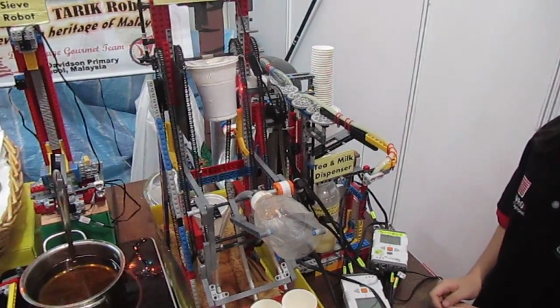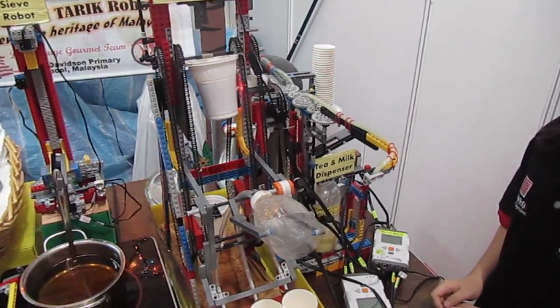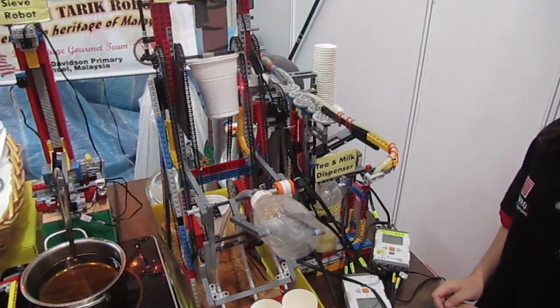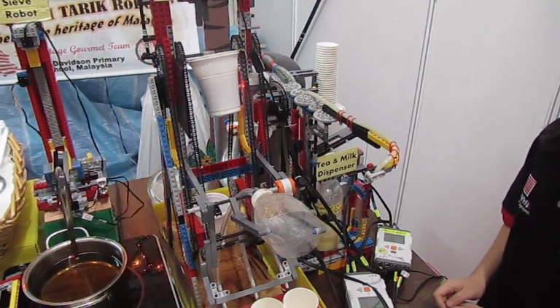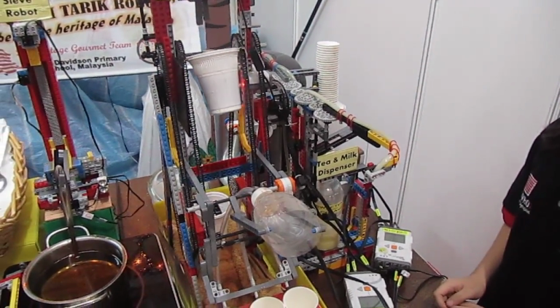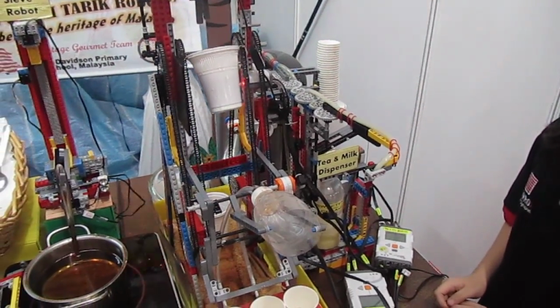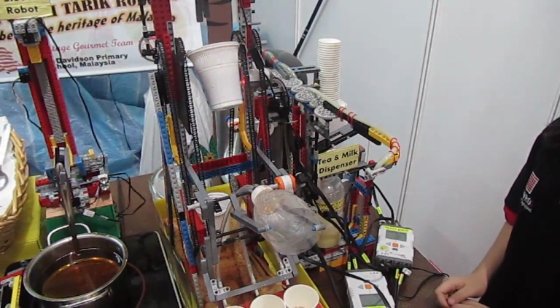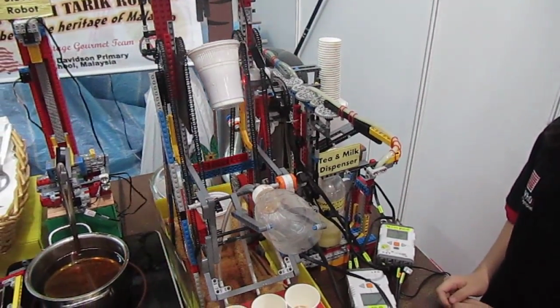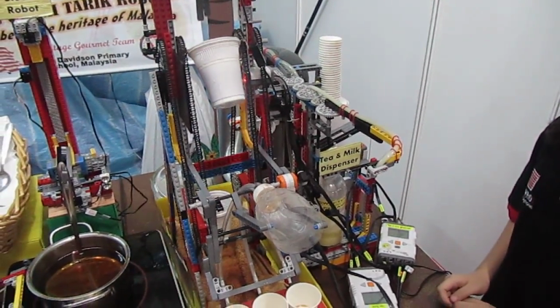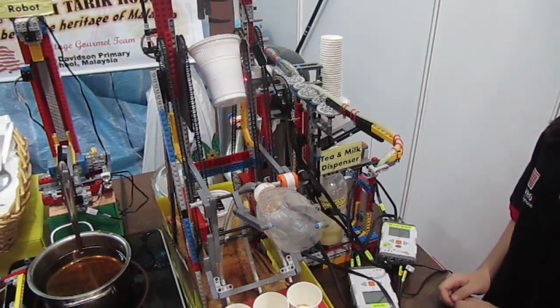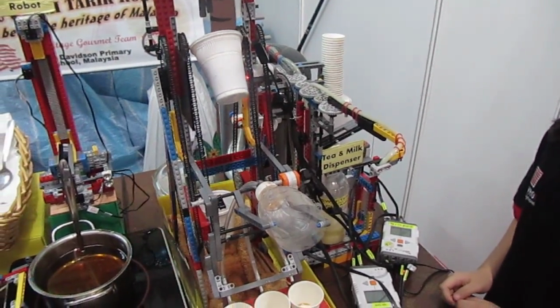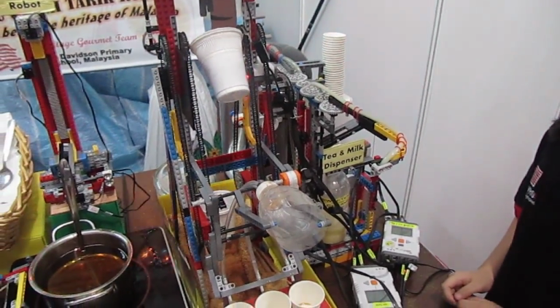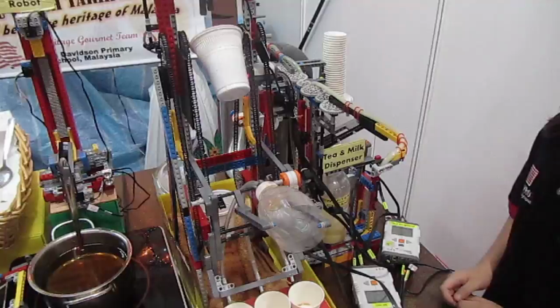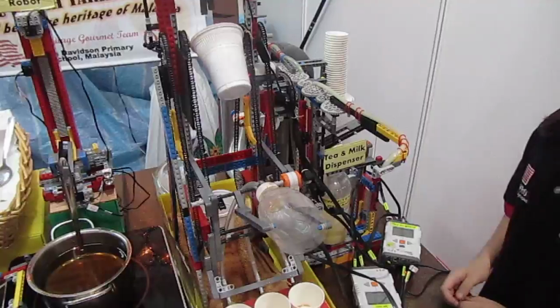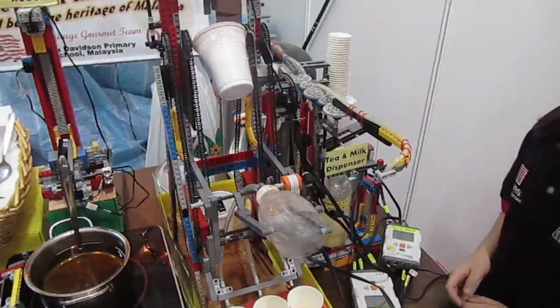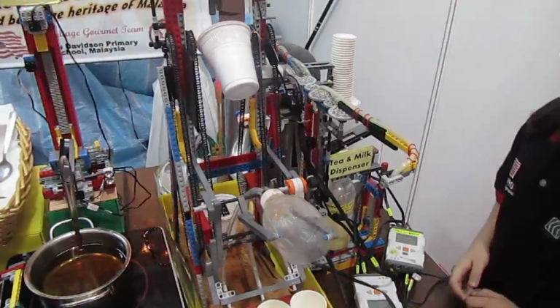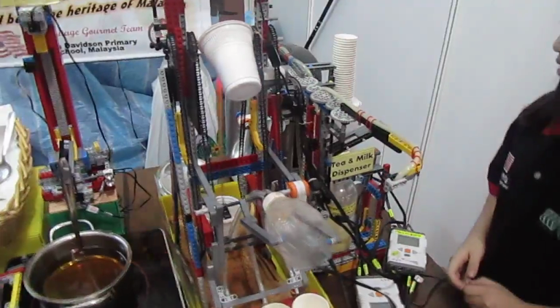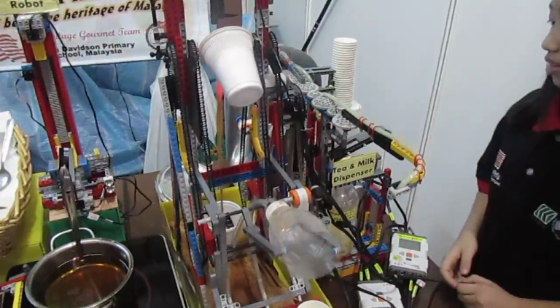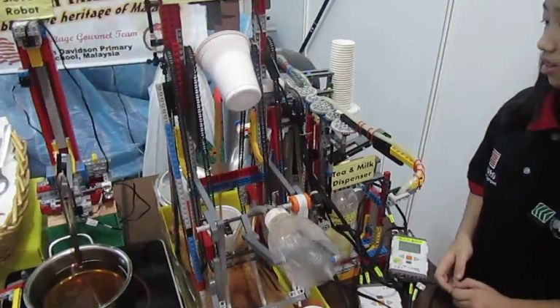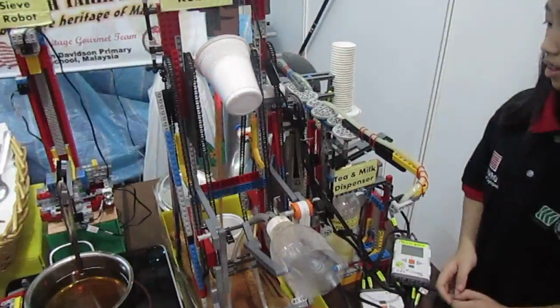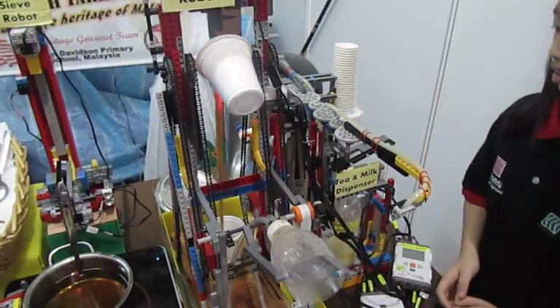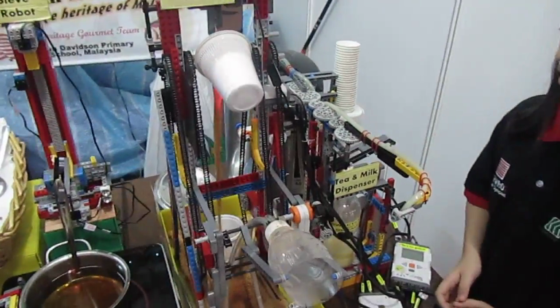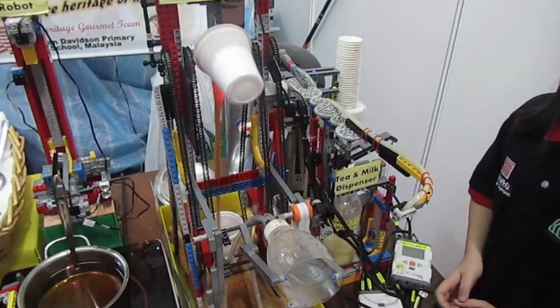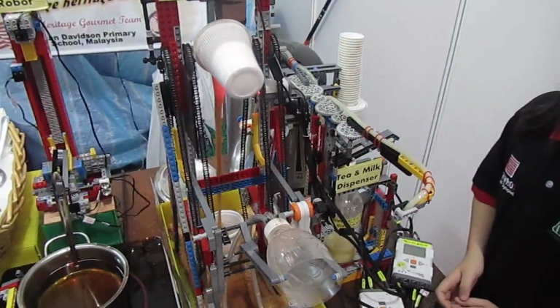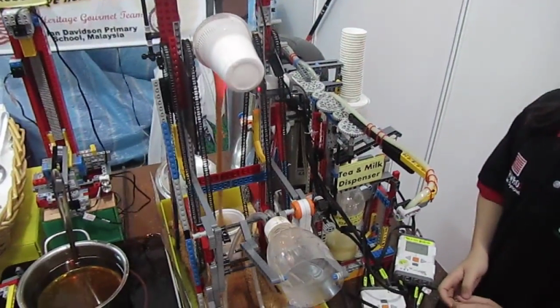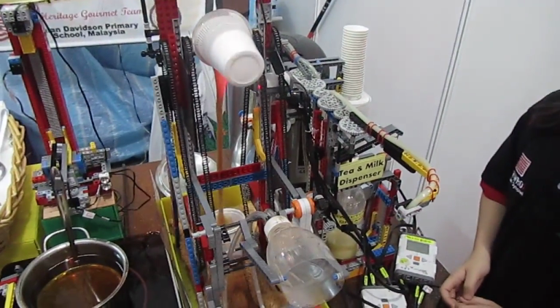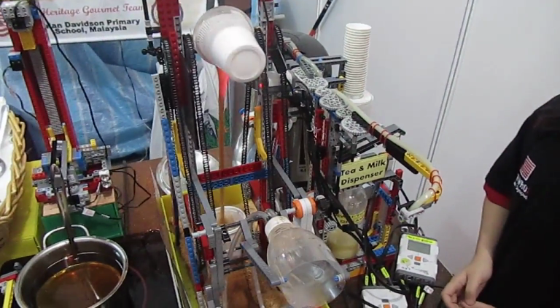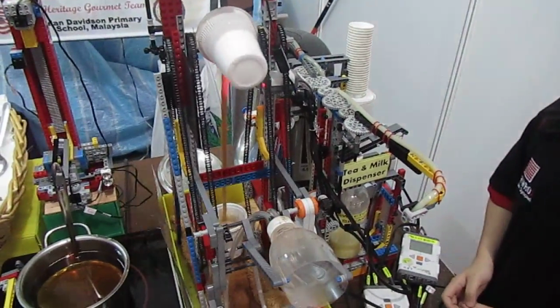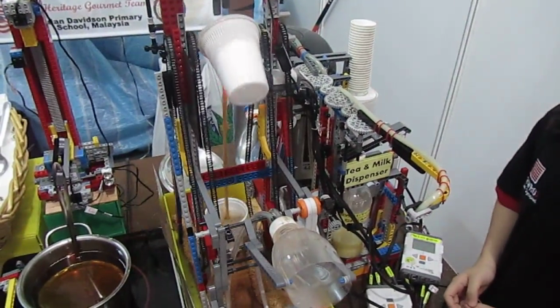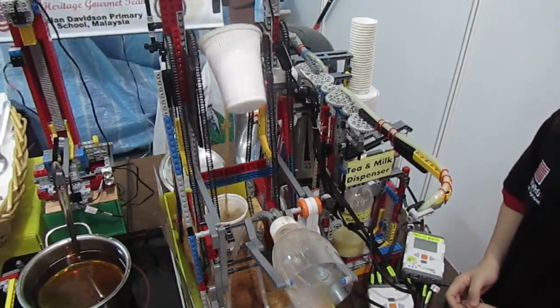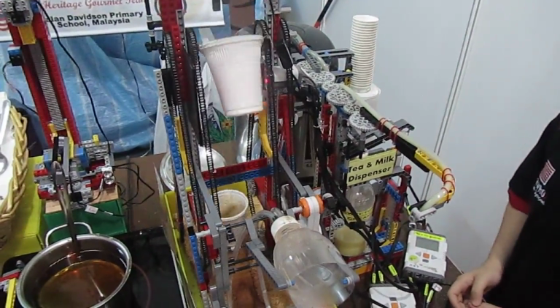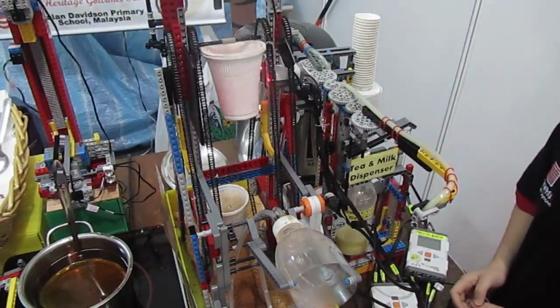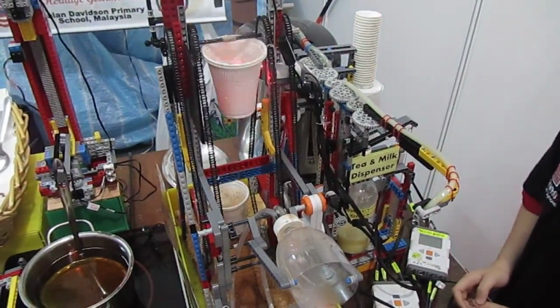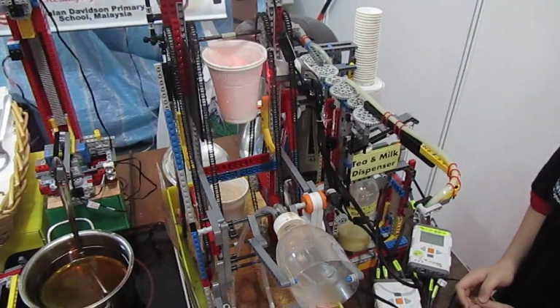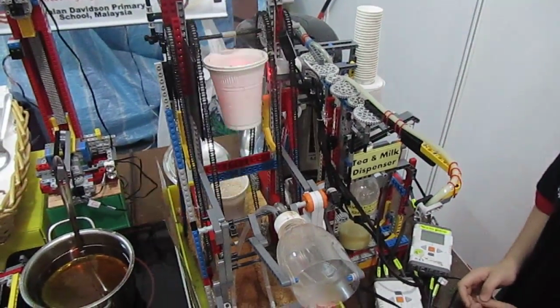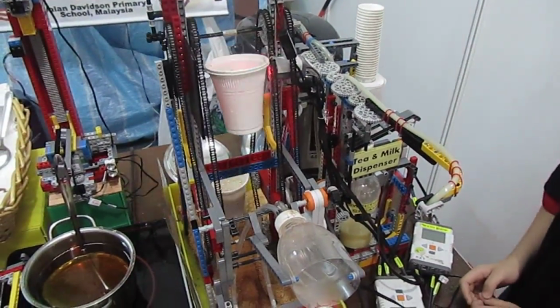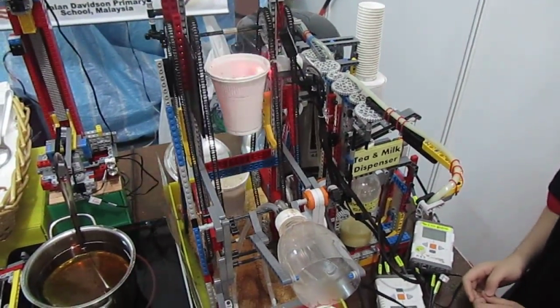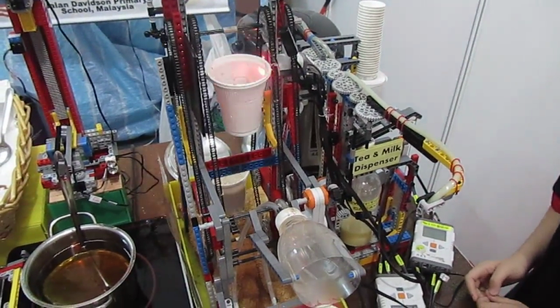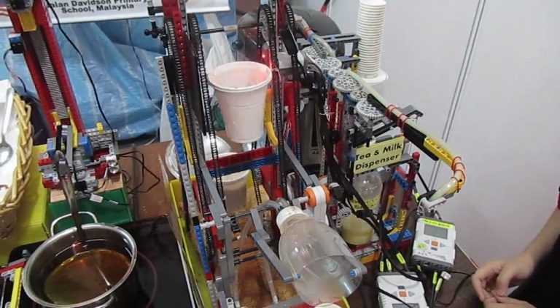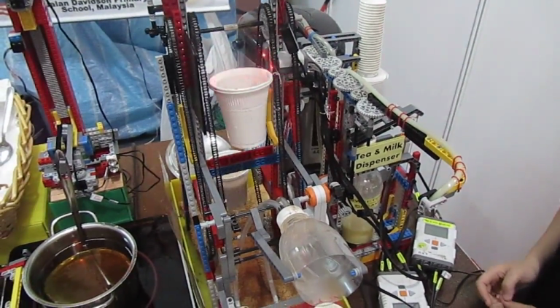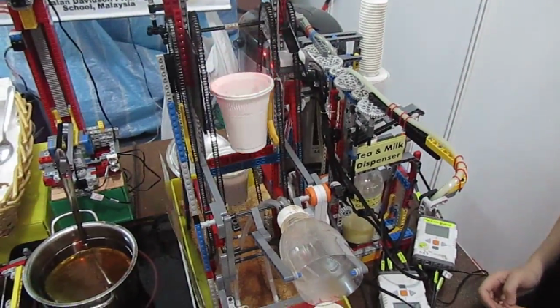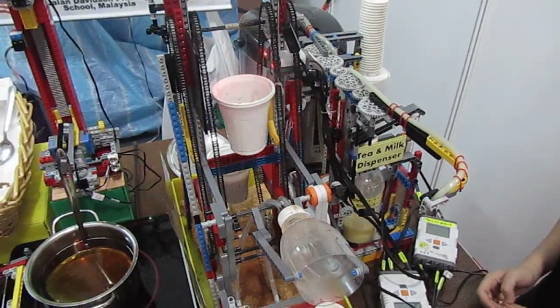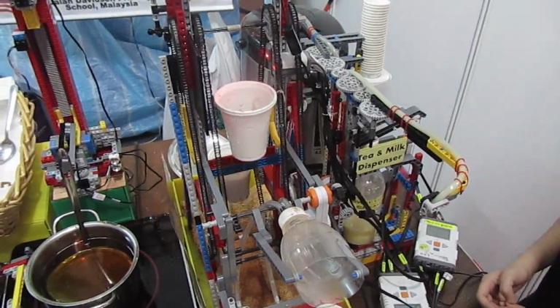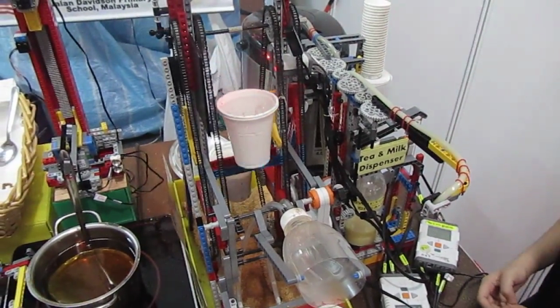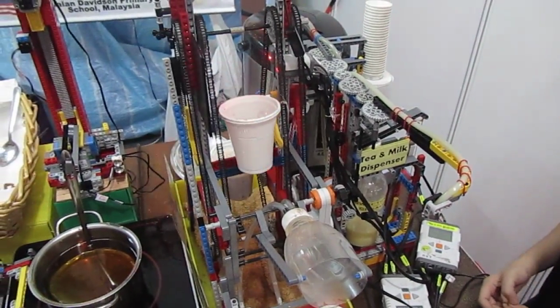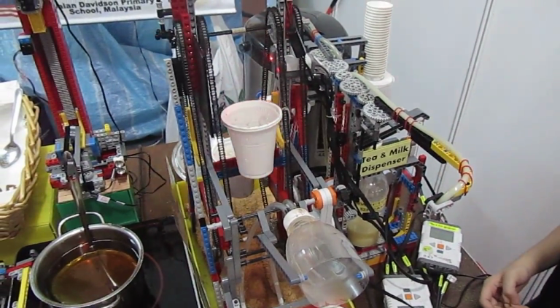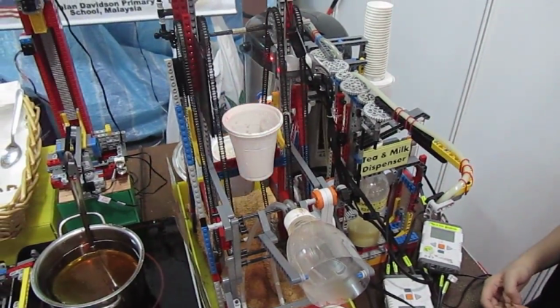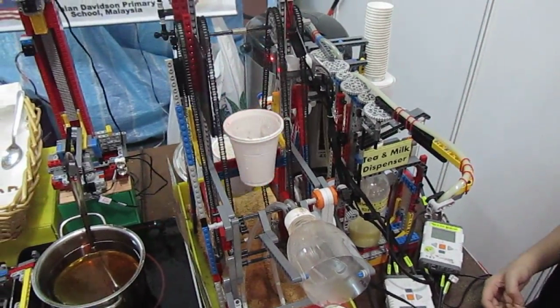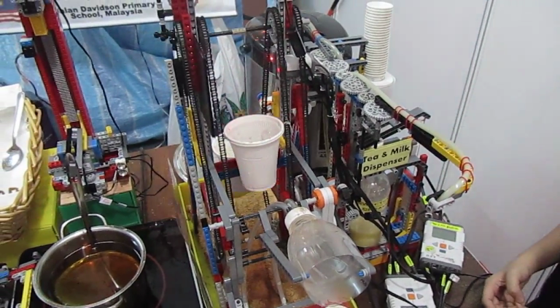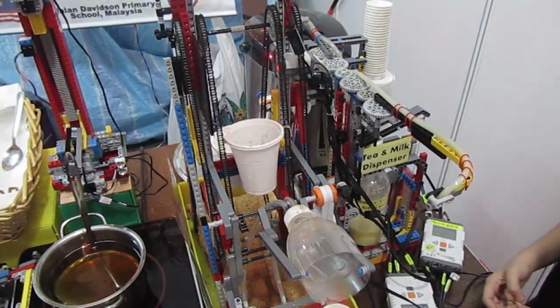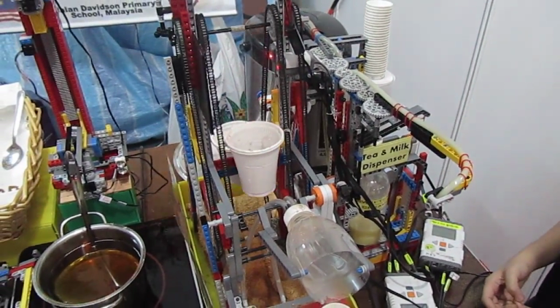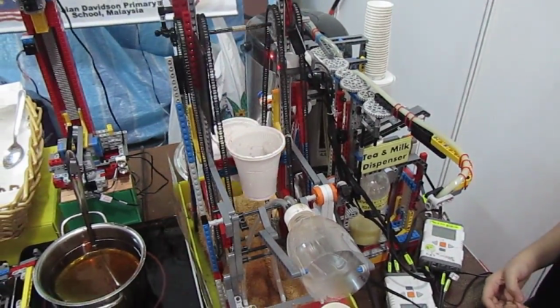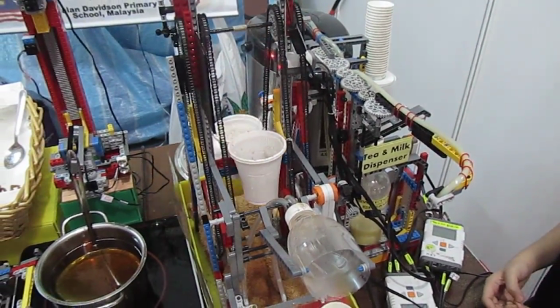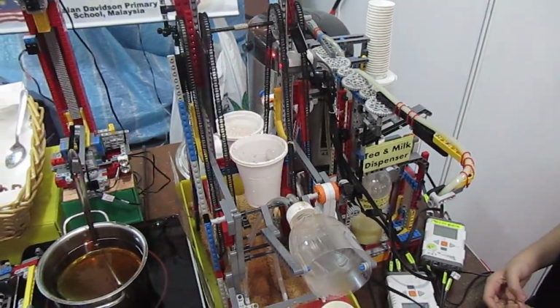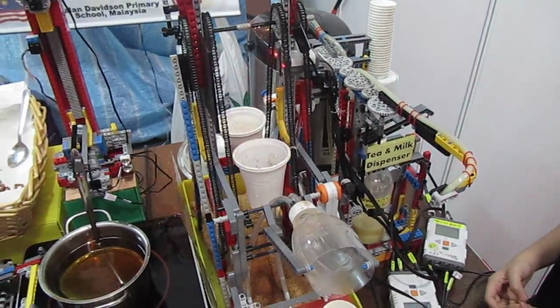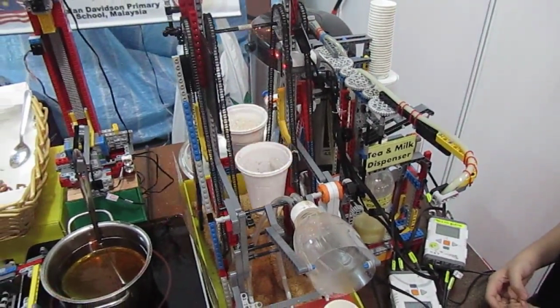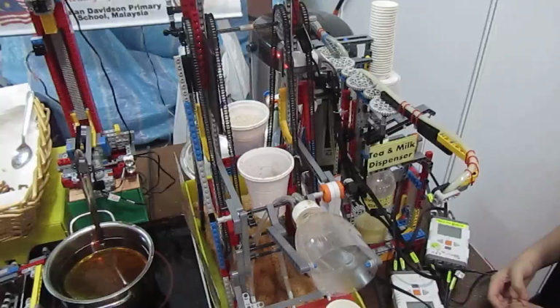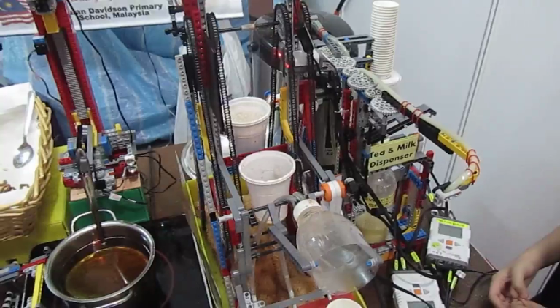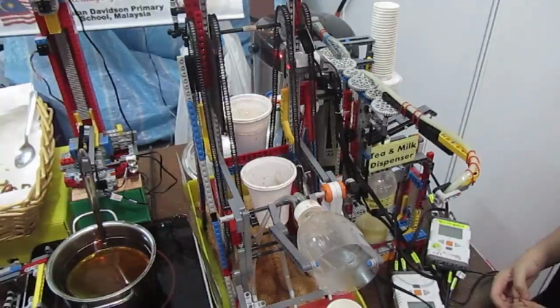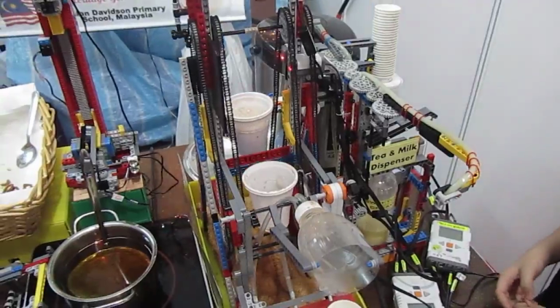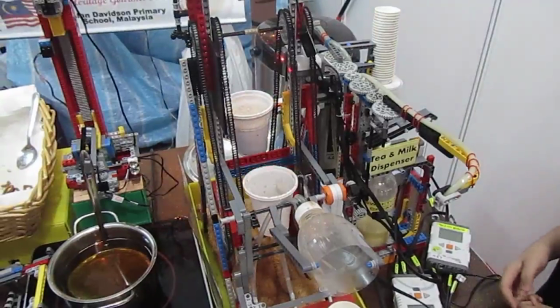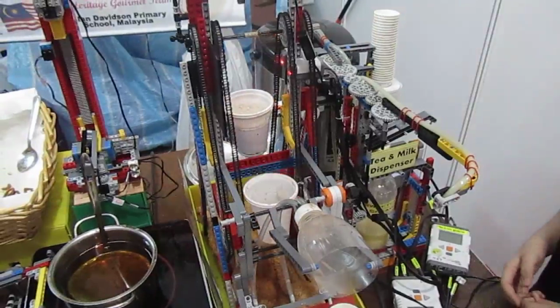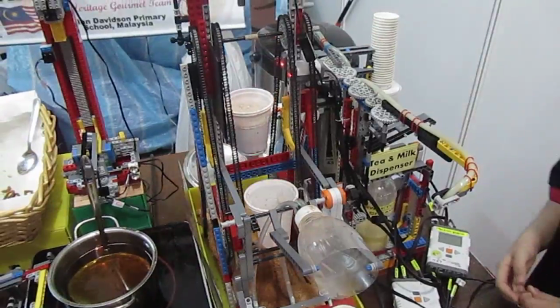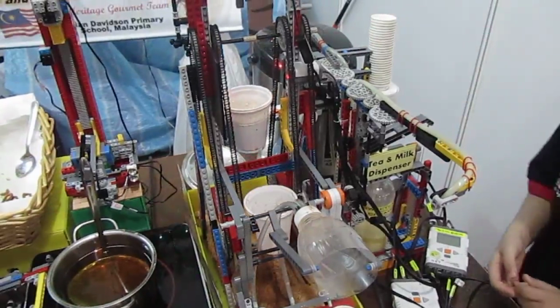It's pouring again, right? Yeah. Does it spill? No, it doesn't spill? Wow, it's perfect.